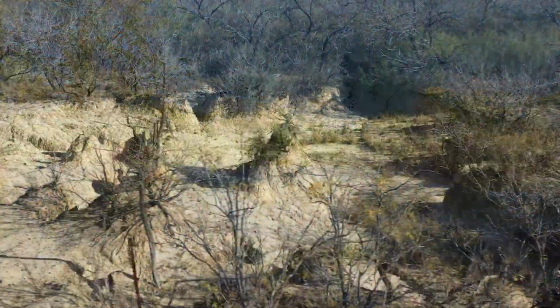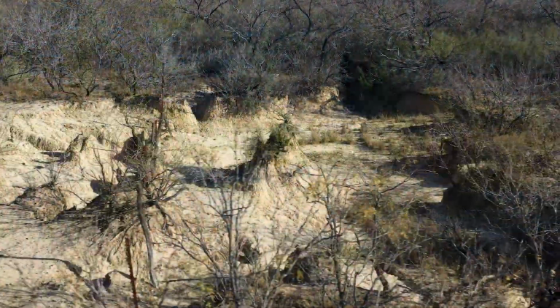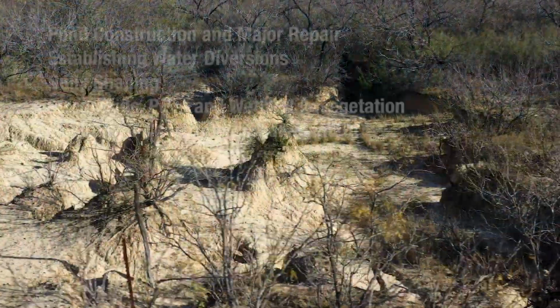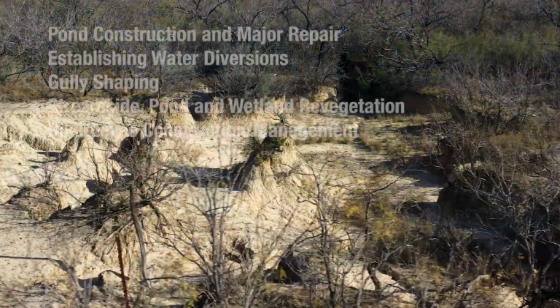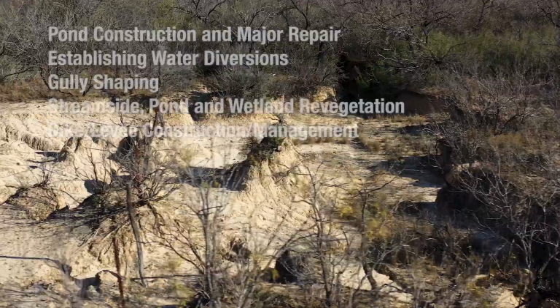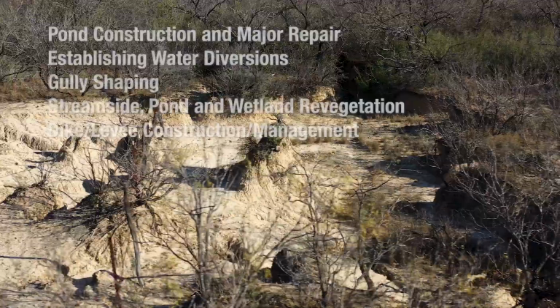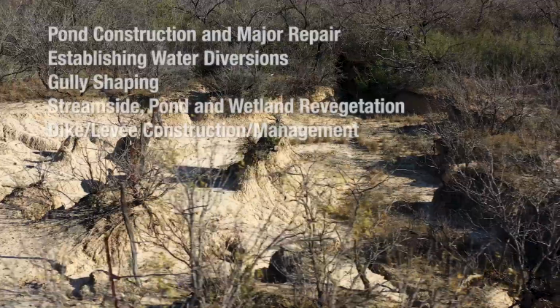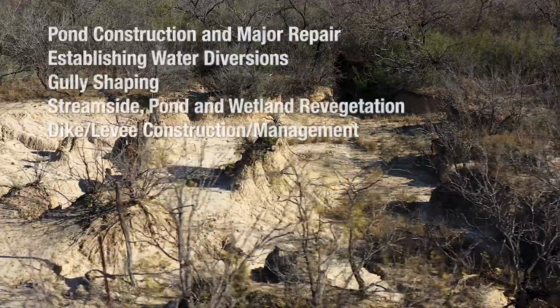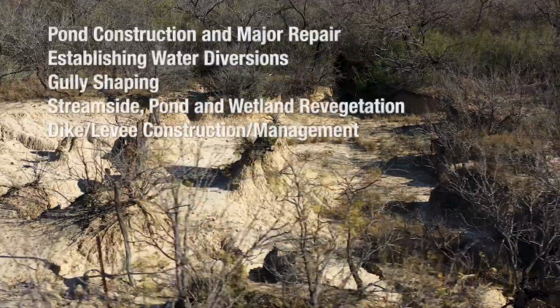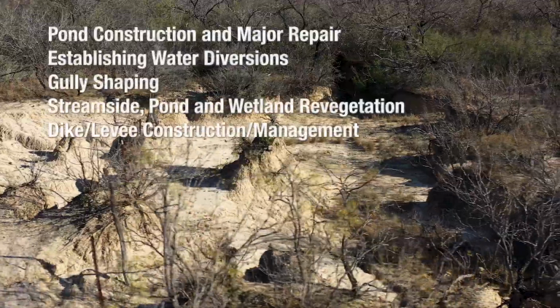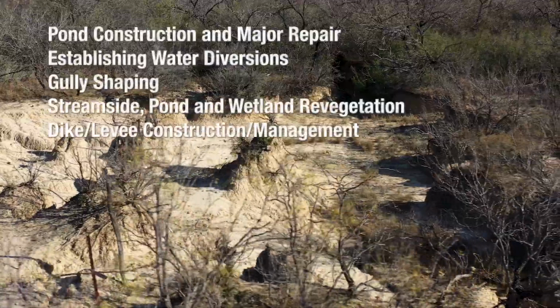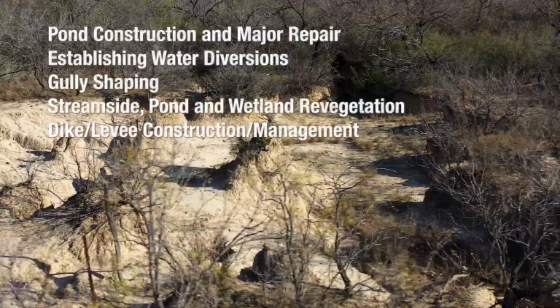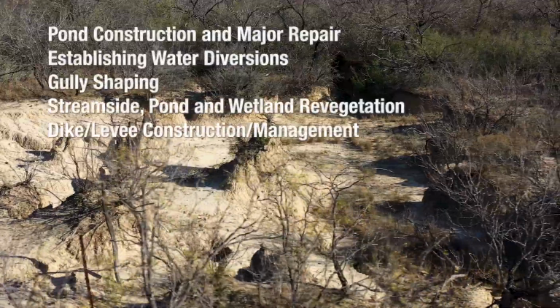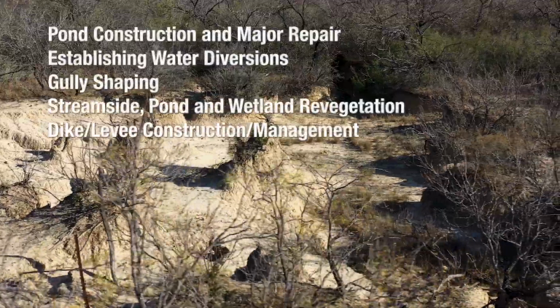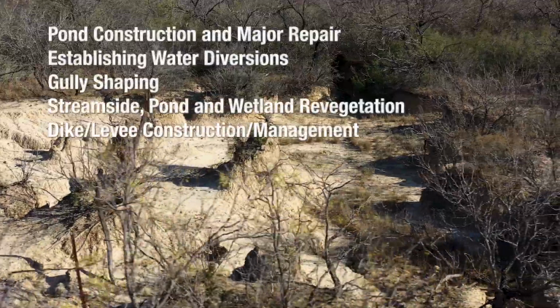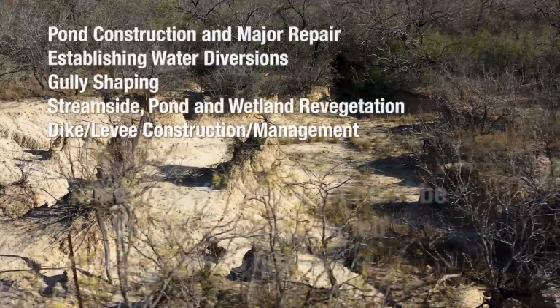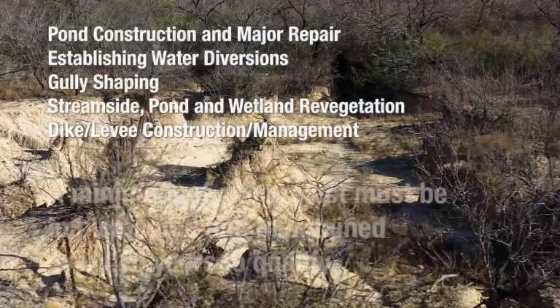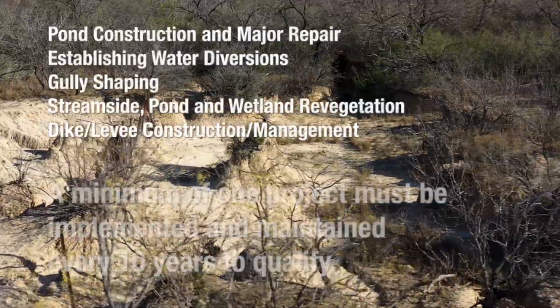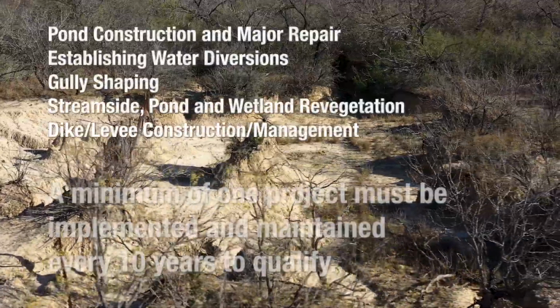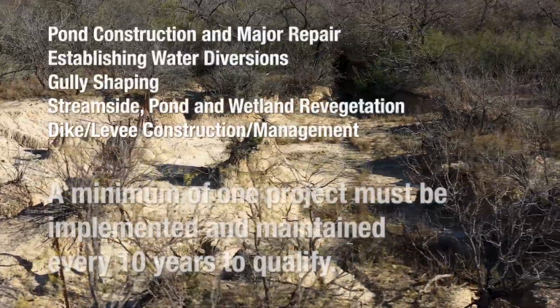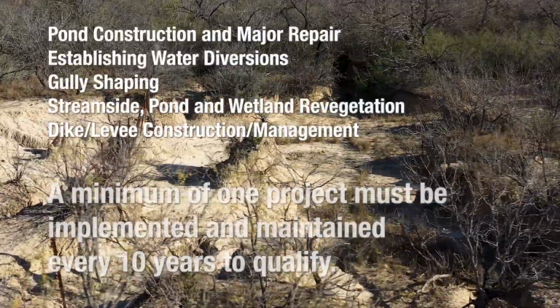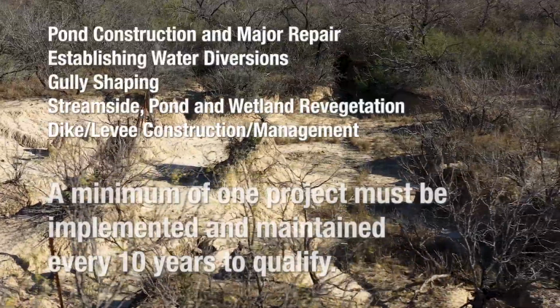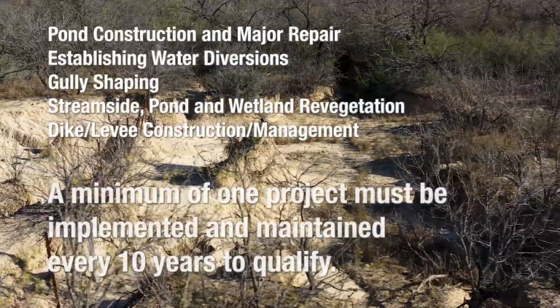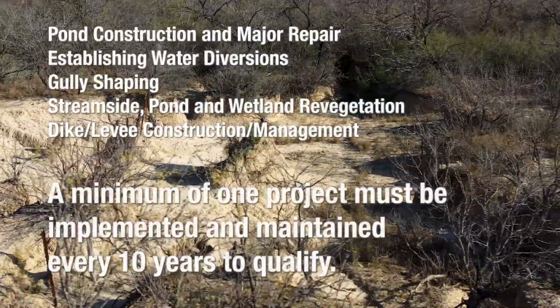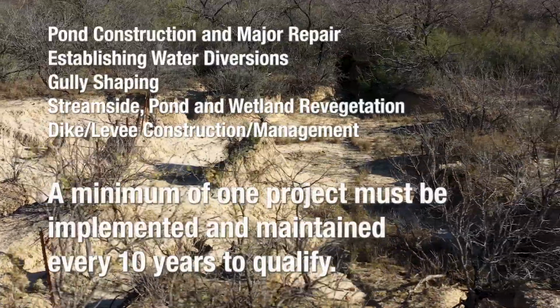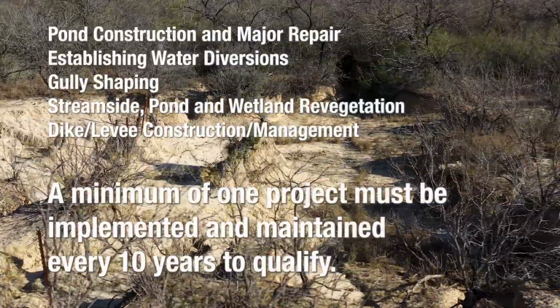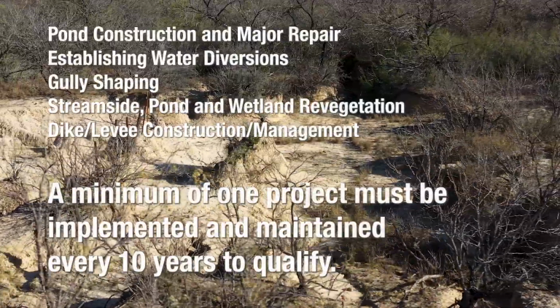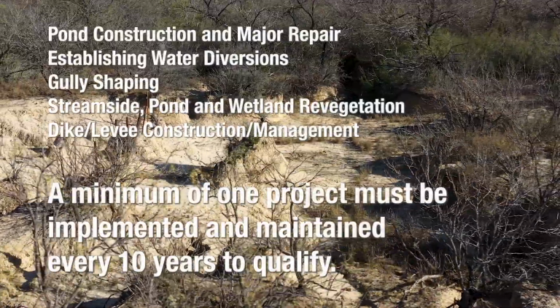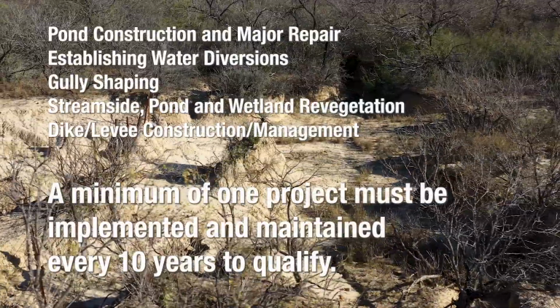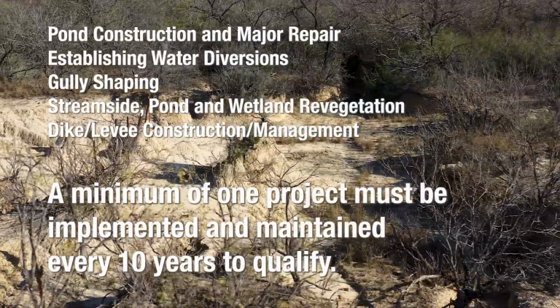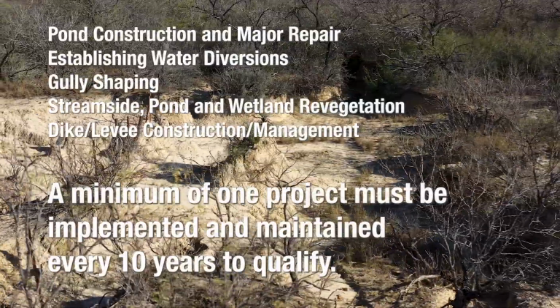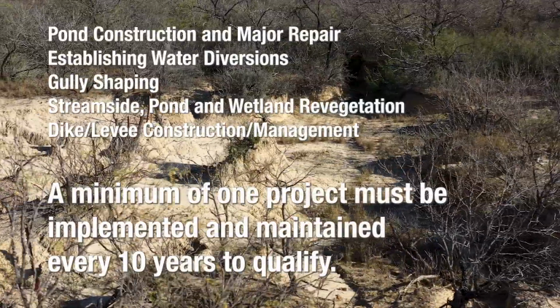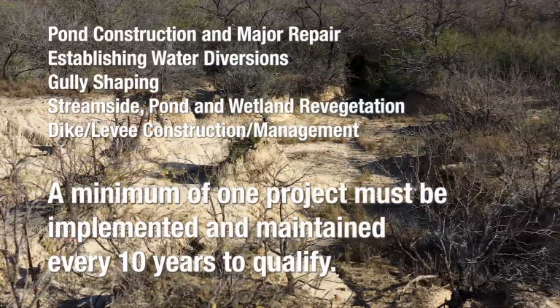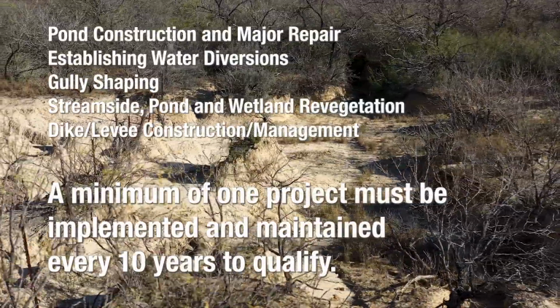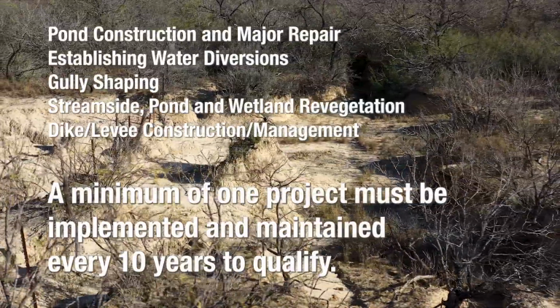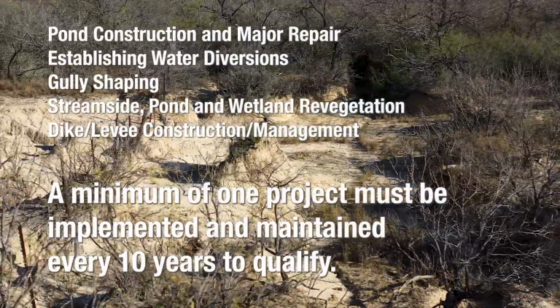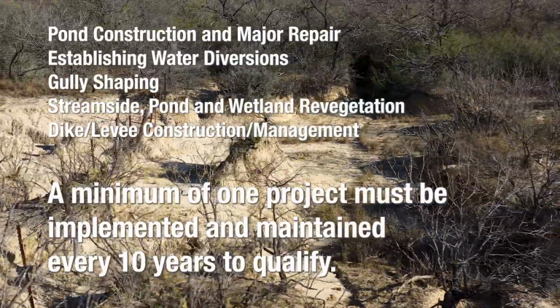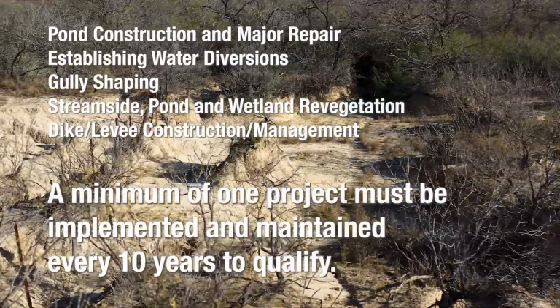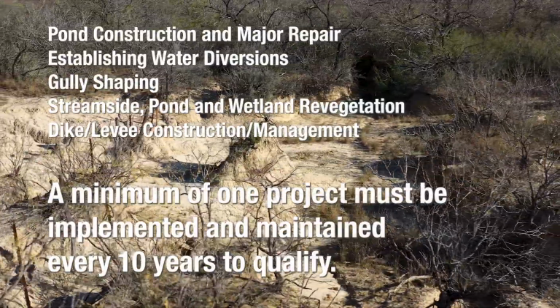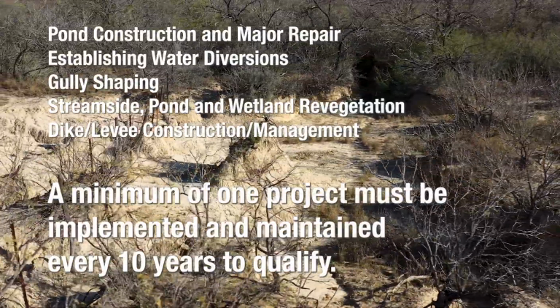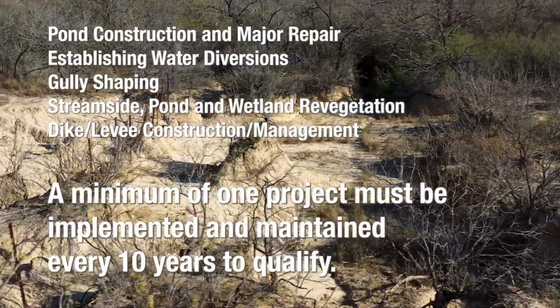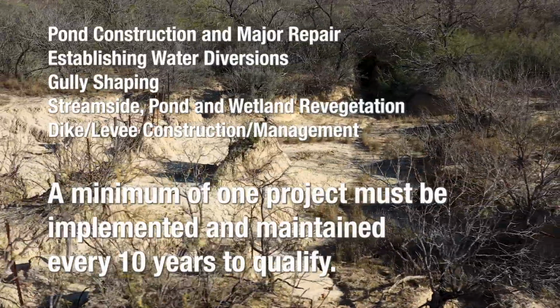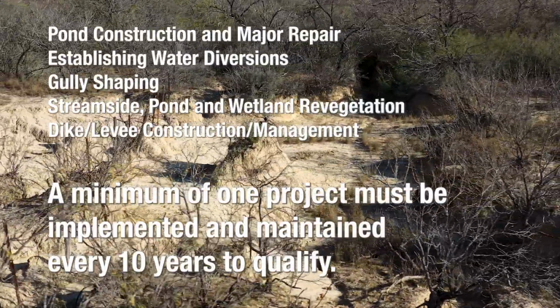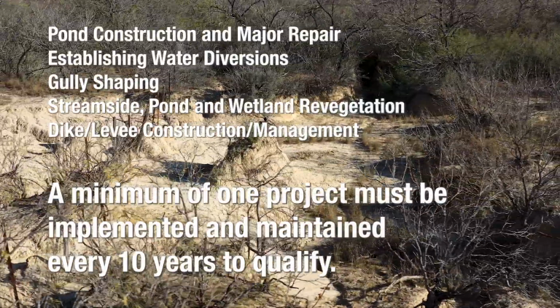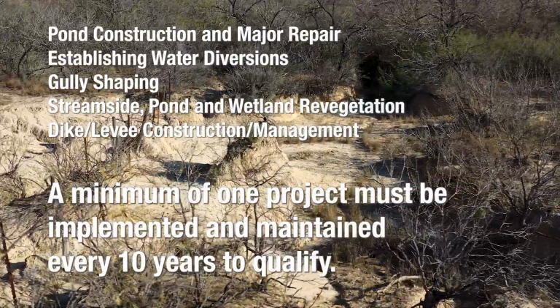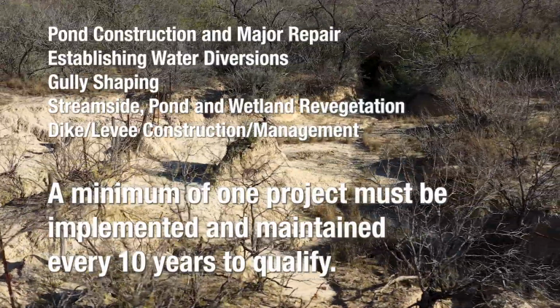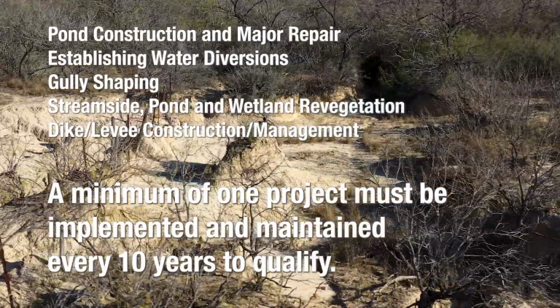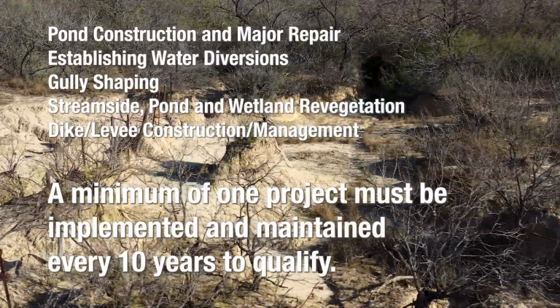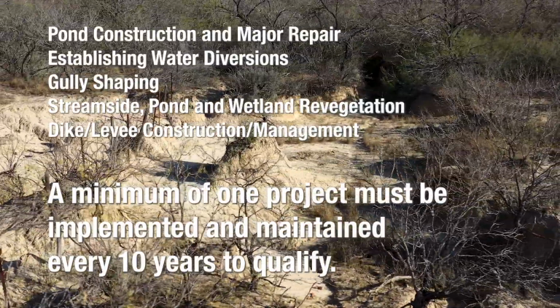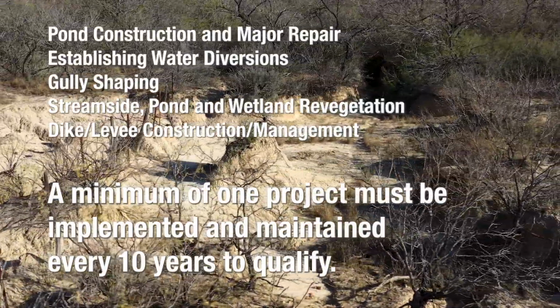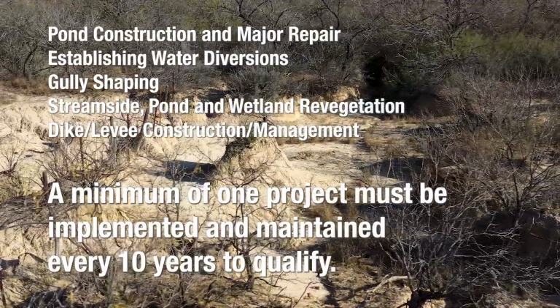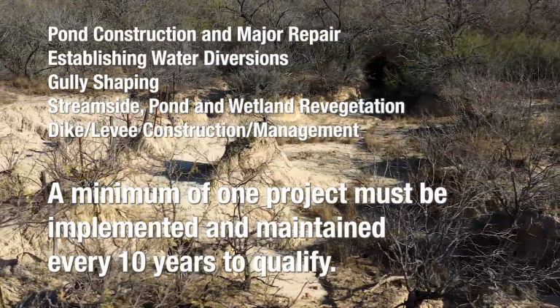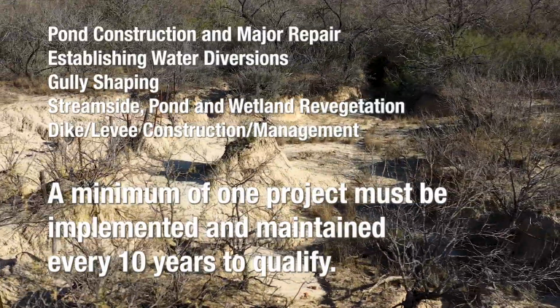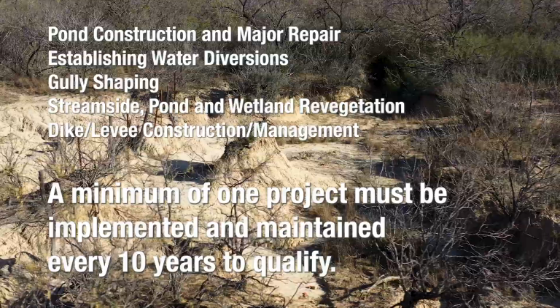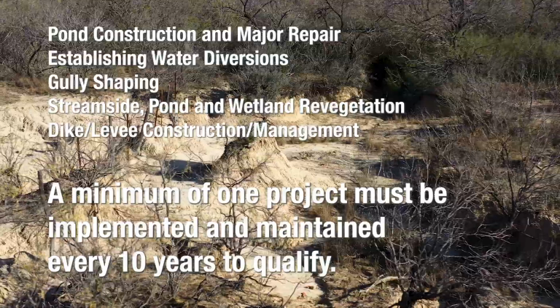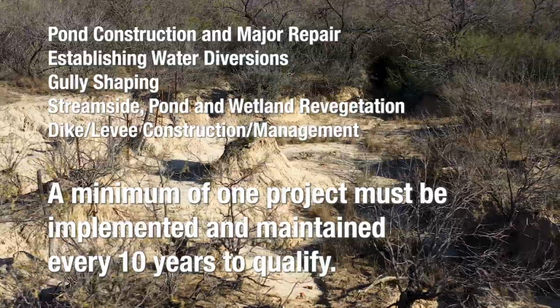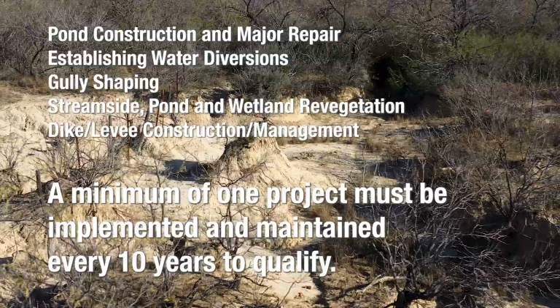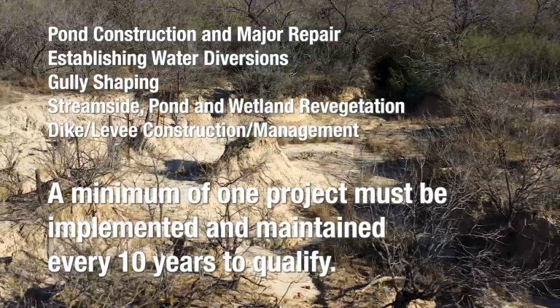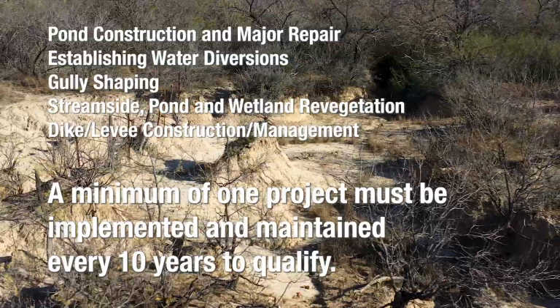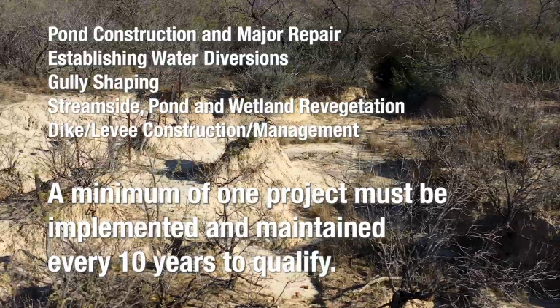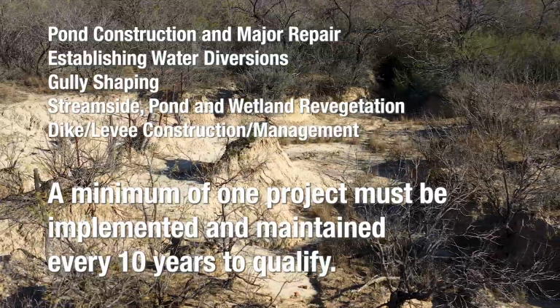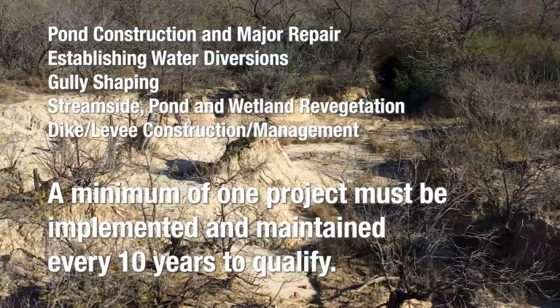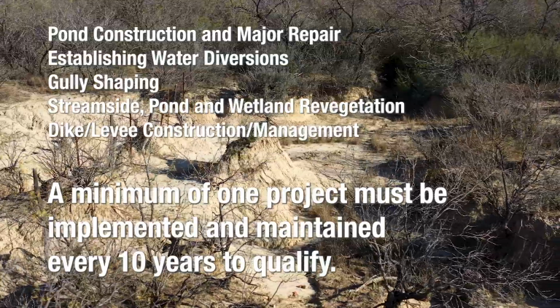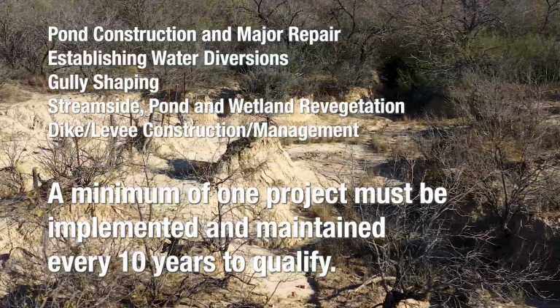For each of these practices, a minimum of one project must be implemented and maintained every 10 years to qualify.